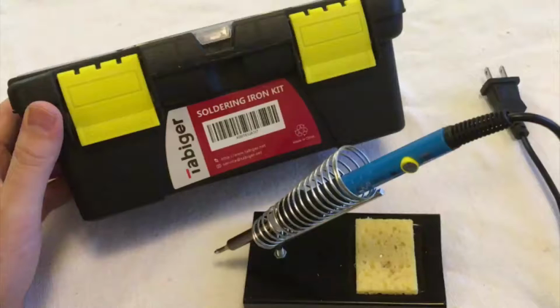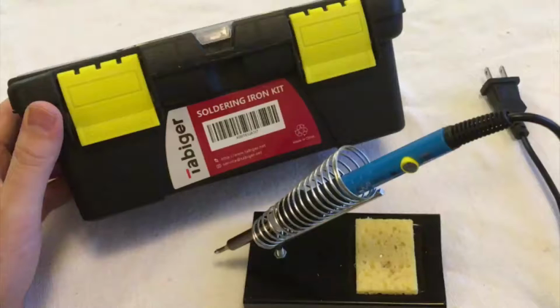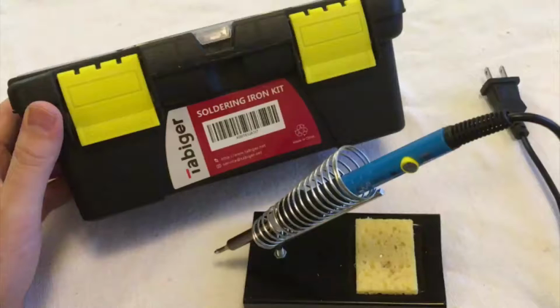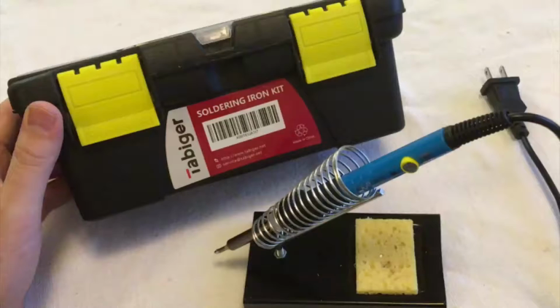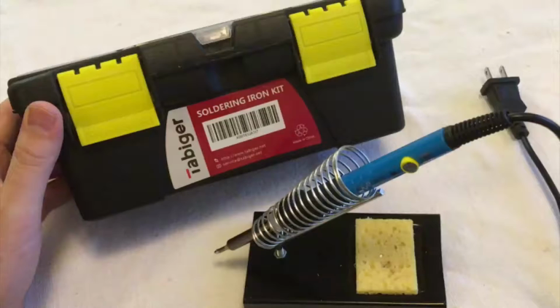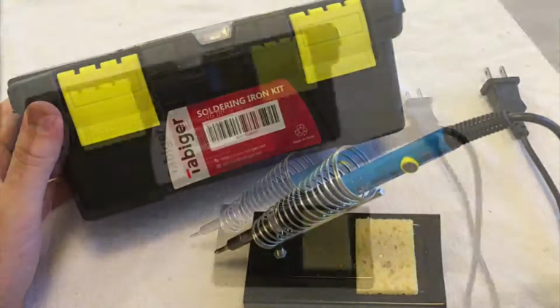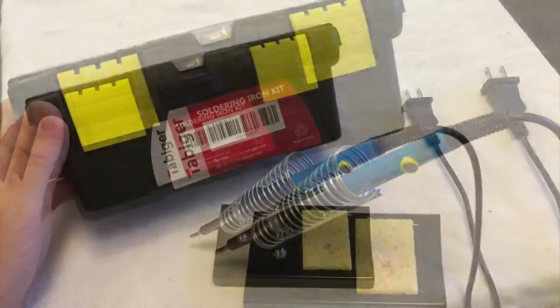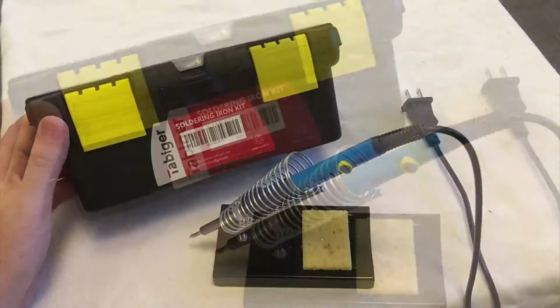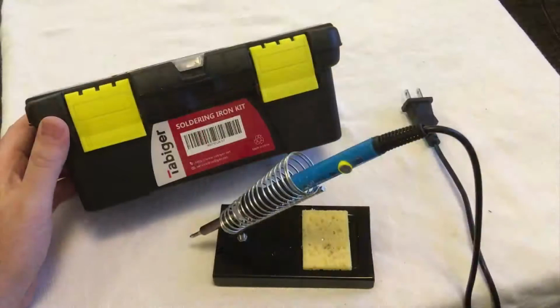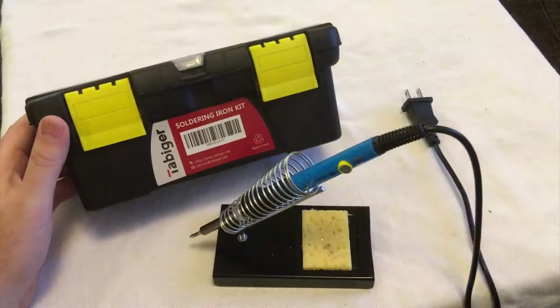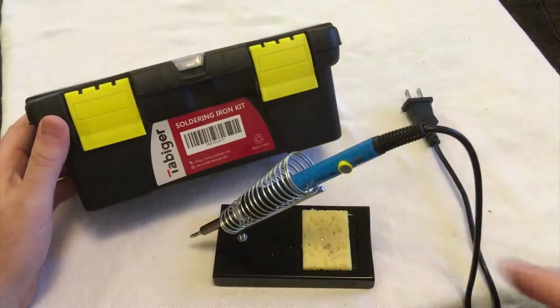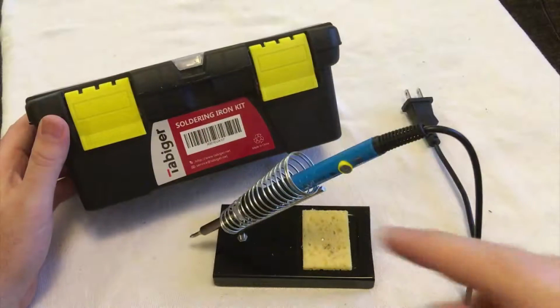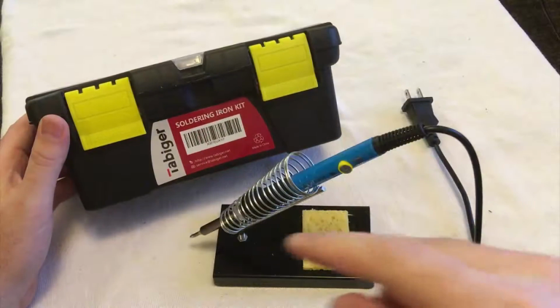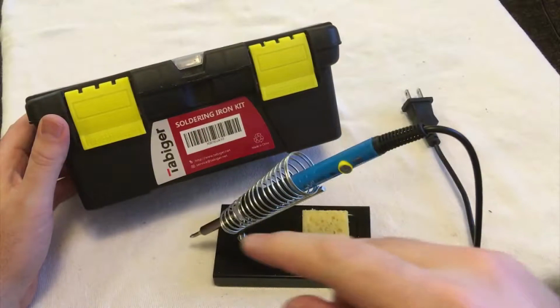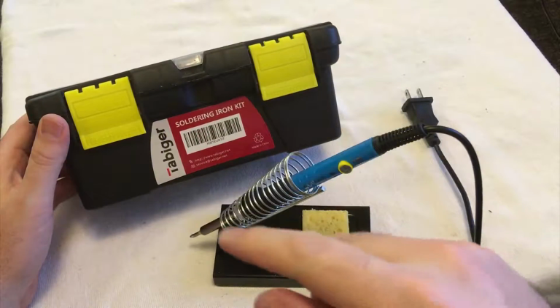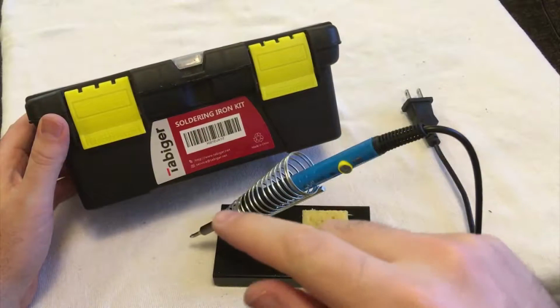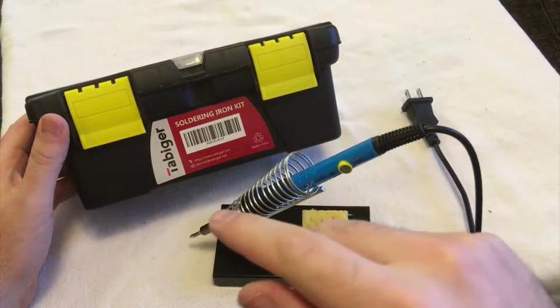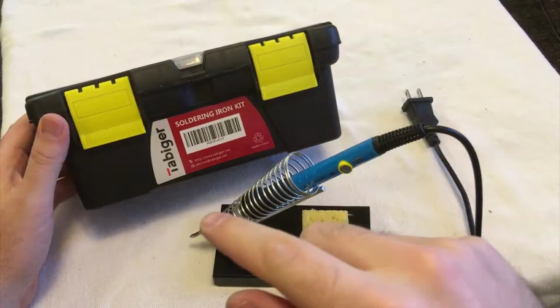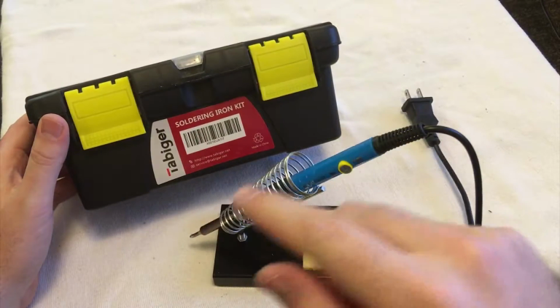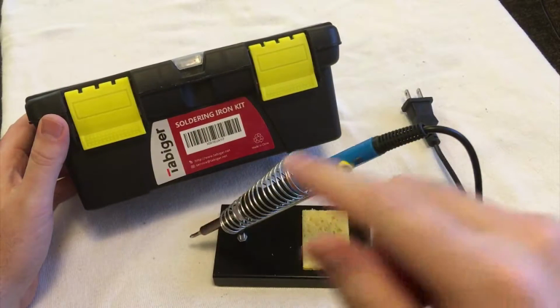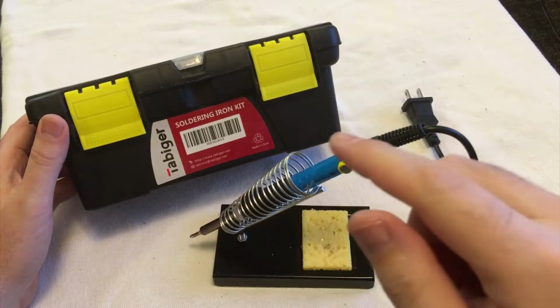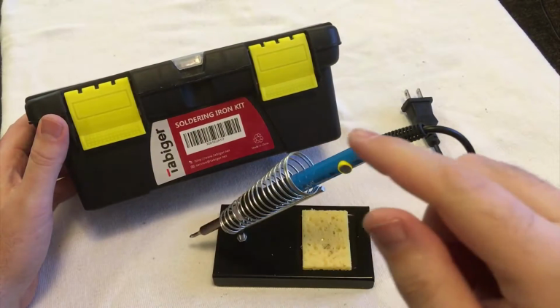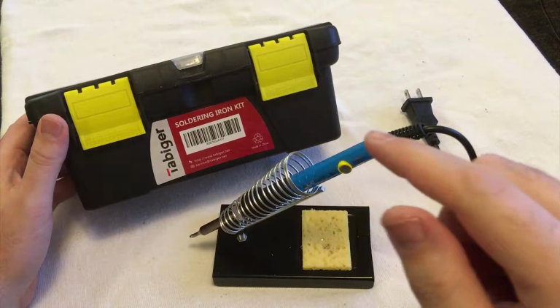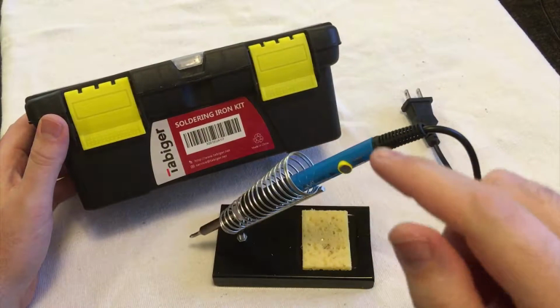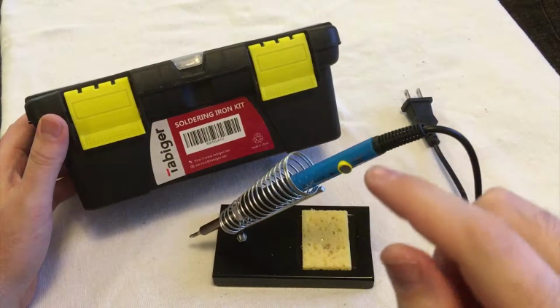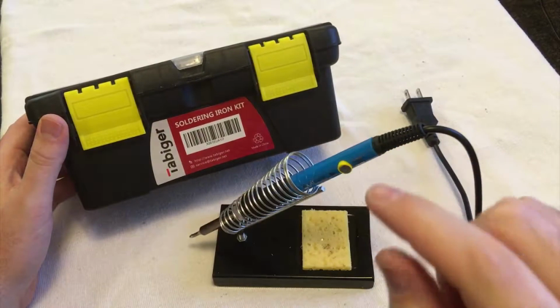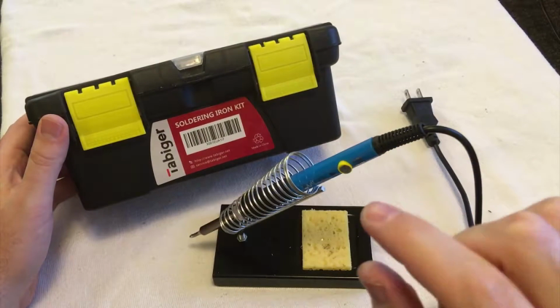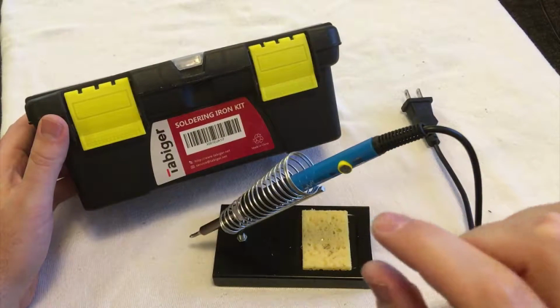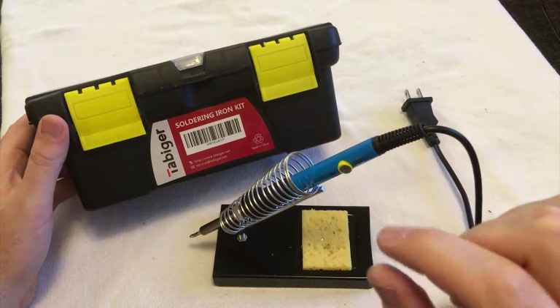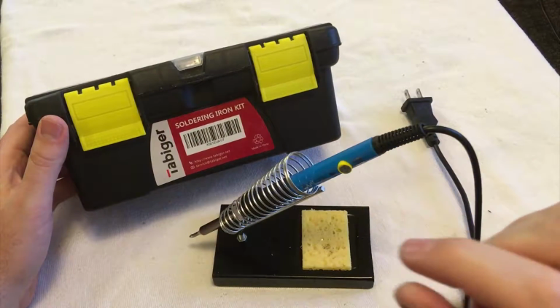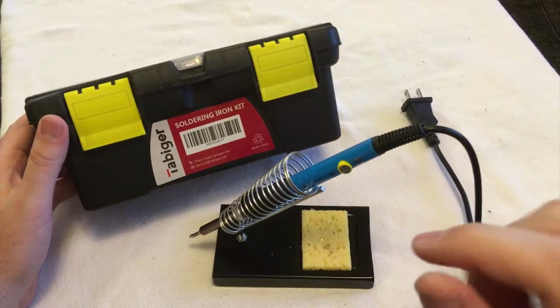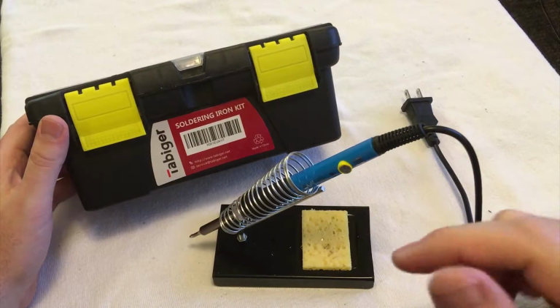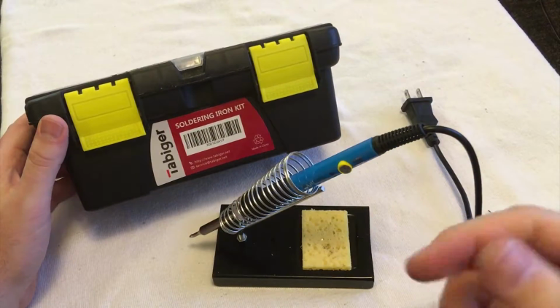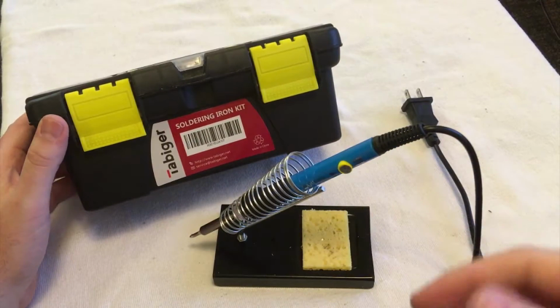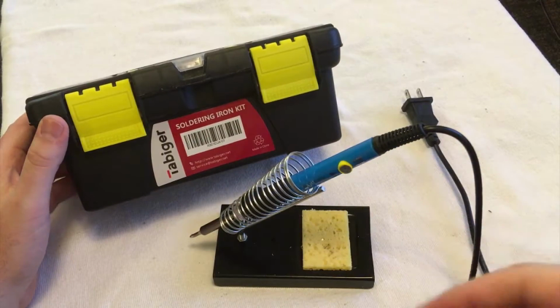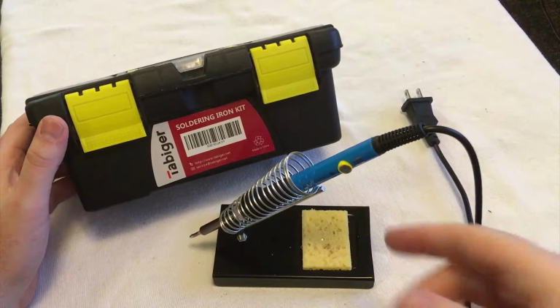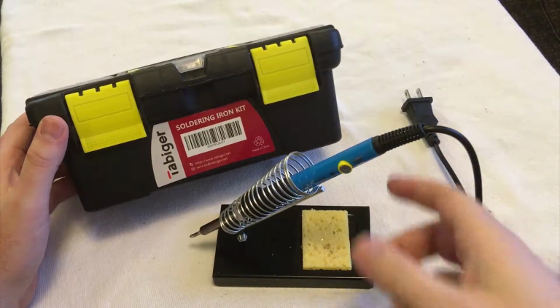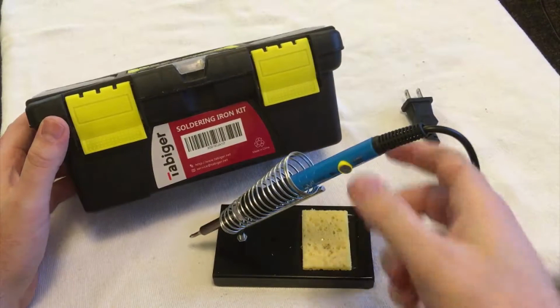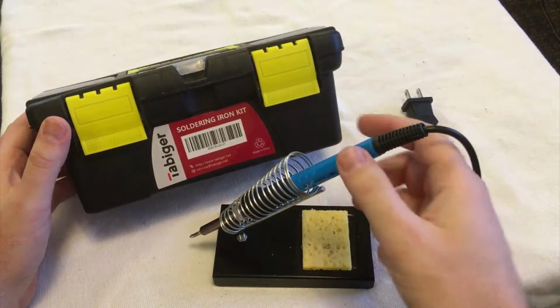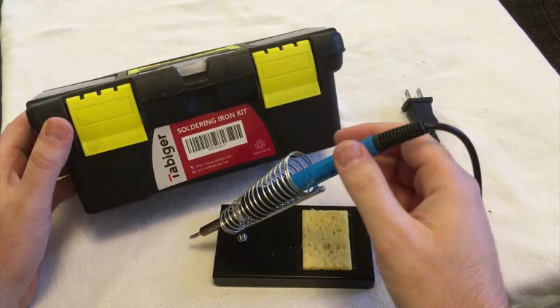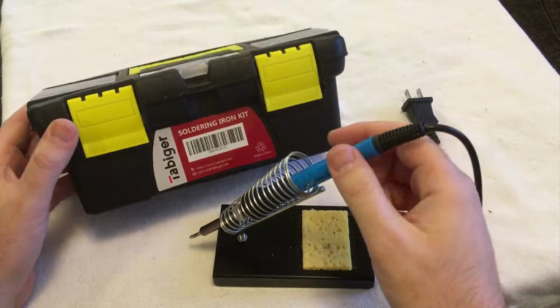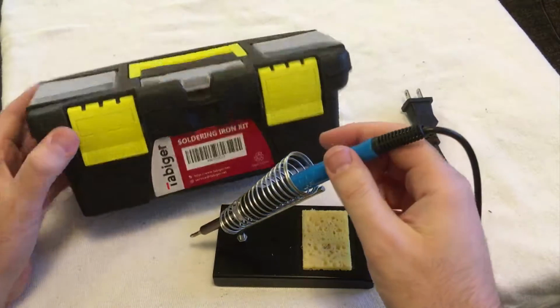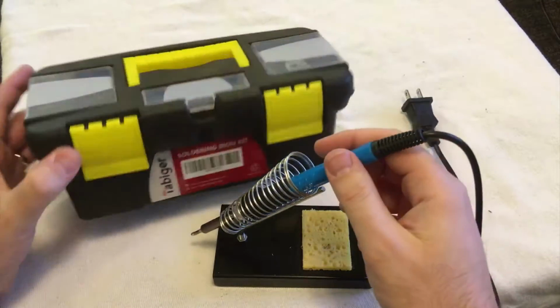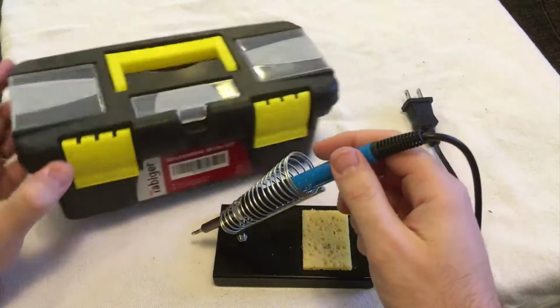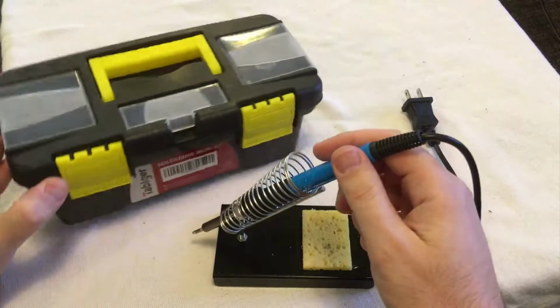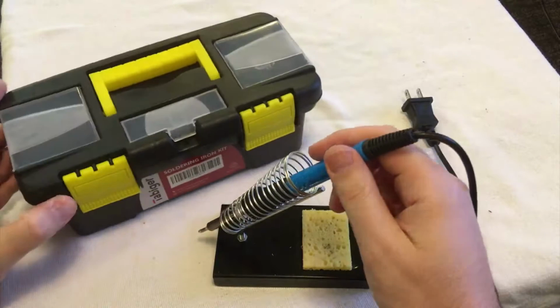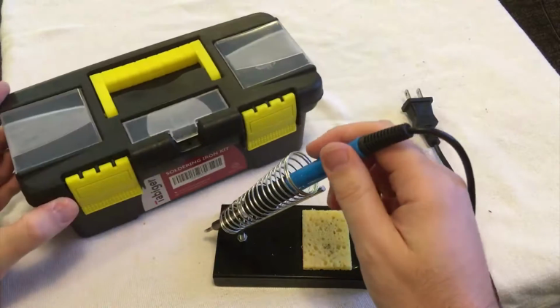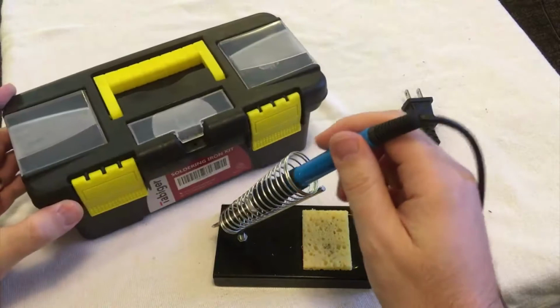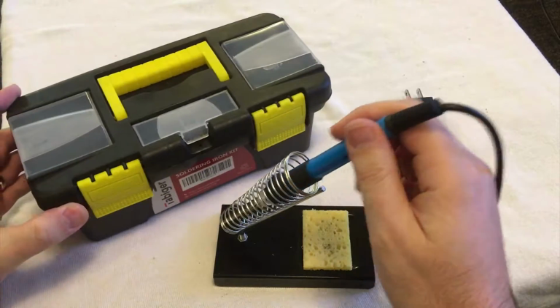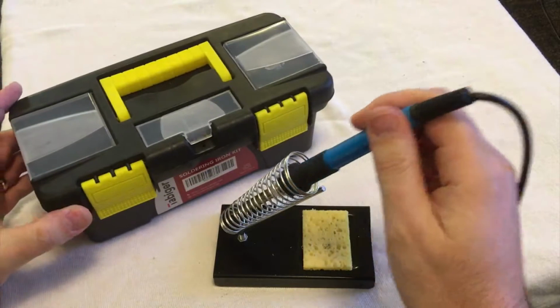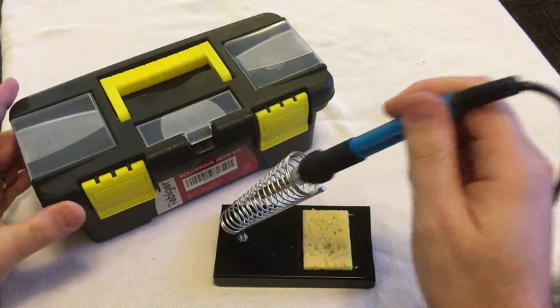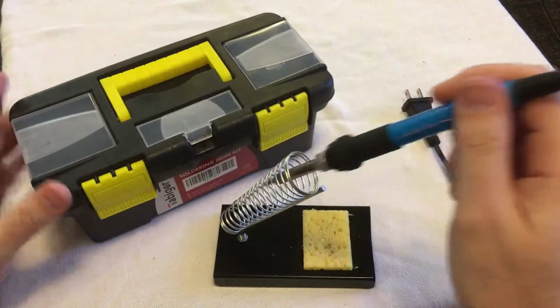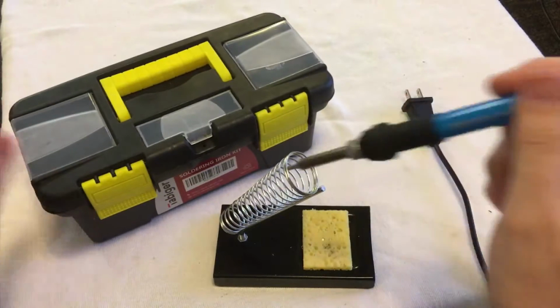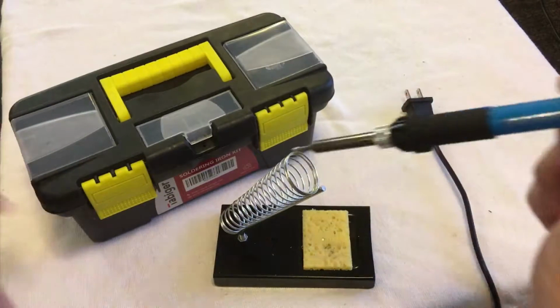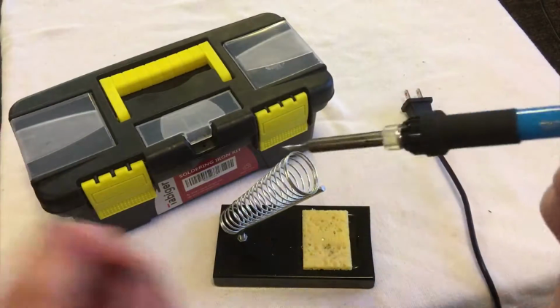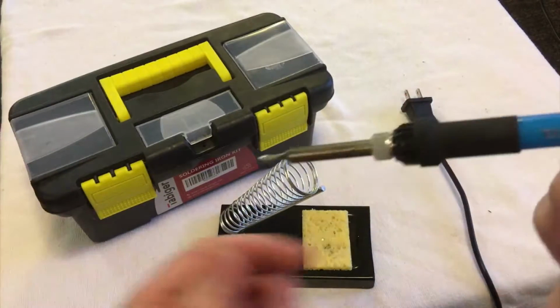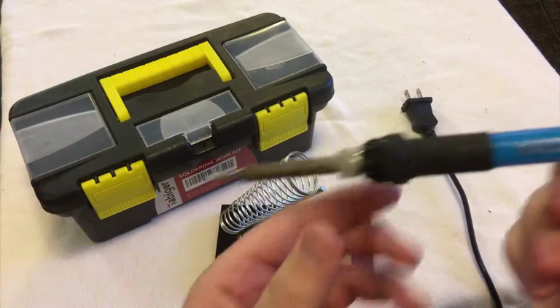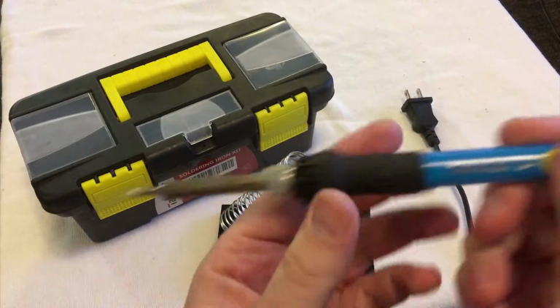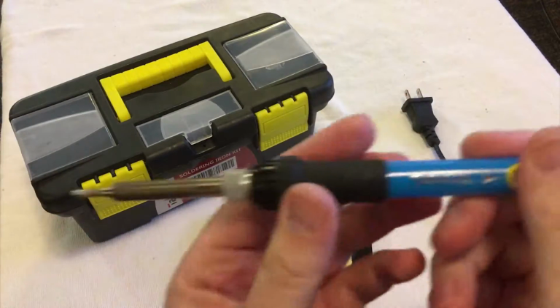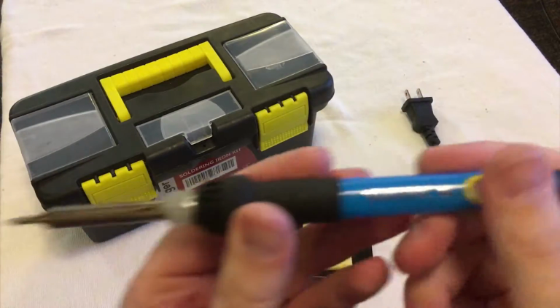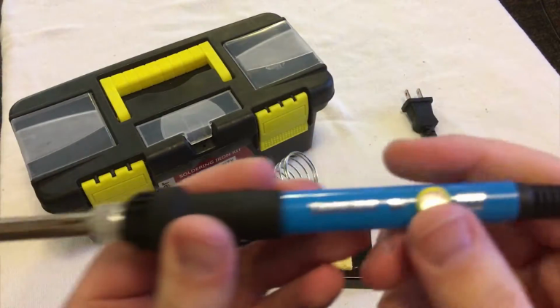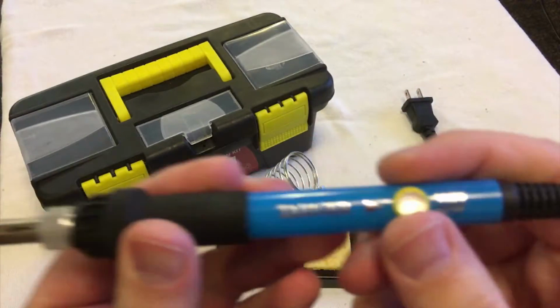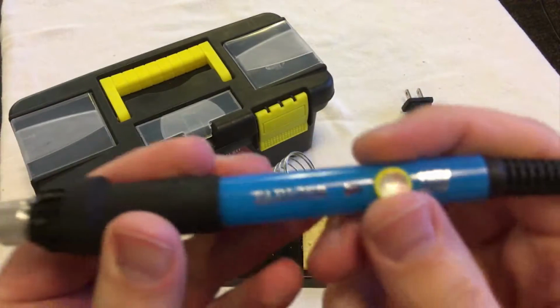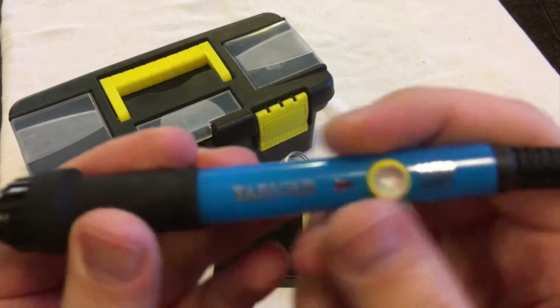I've got here the Tabiger soldering iron kit. Let's talk about the soldering iron first — this is super important.